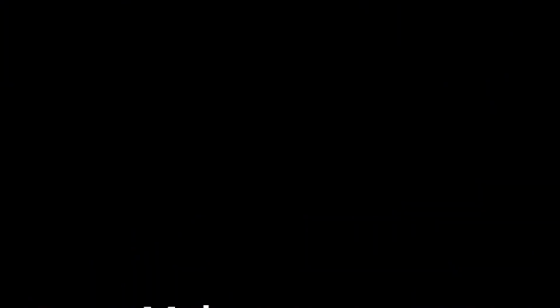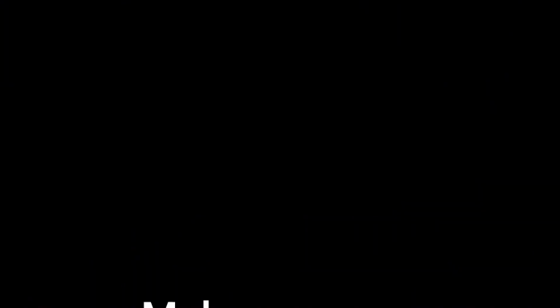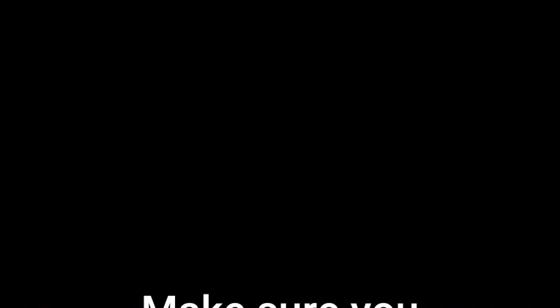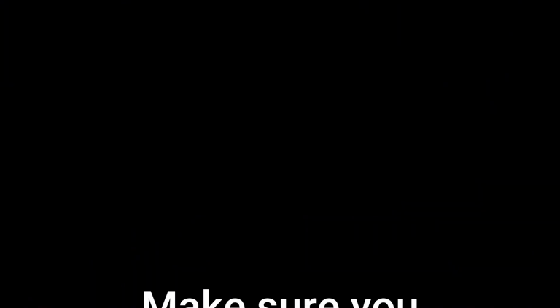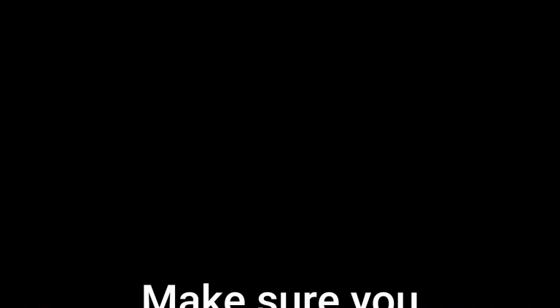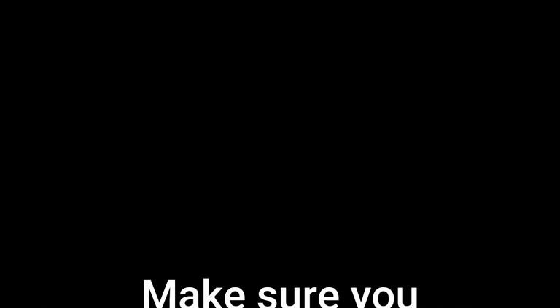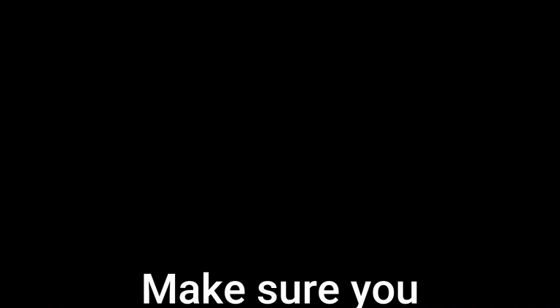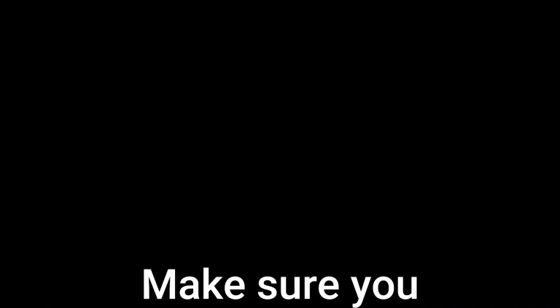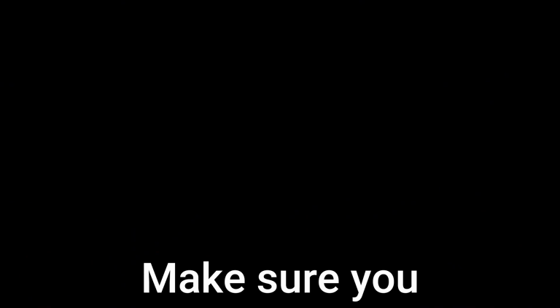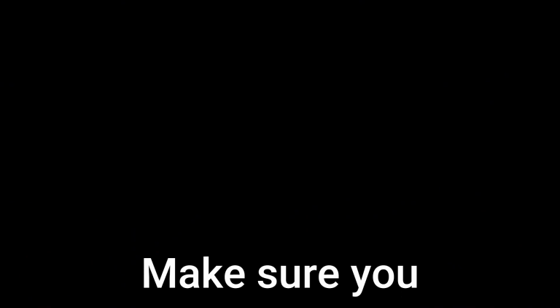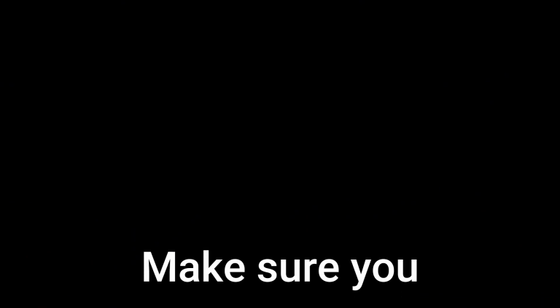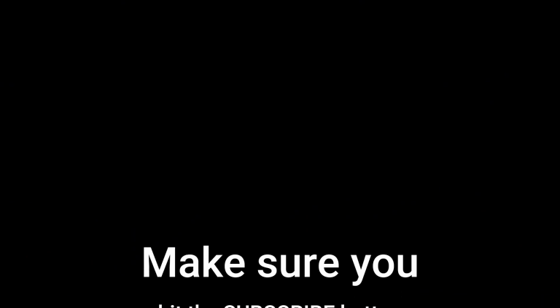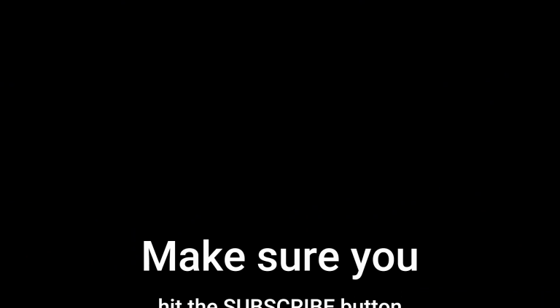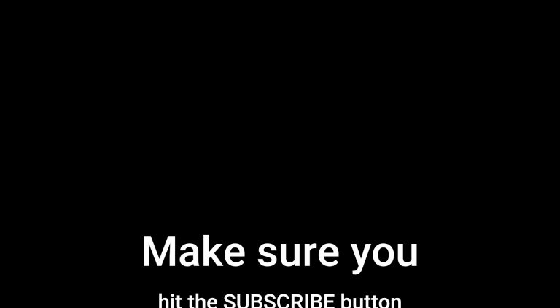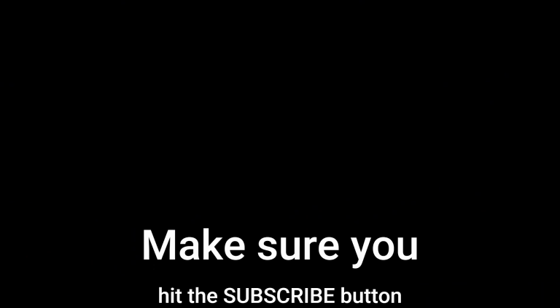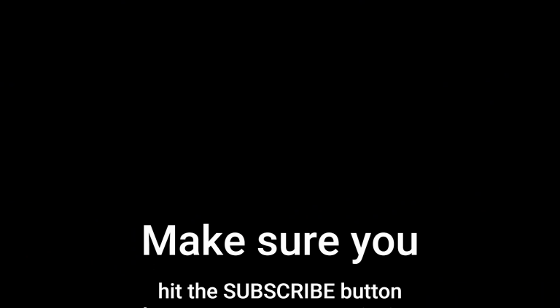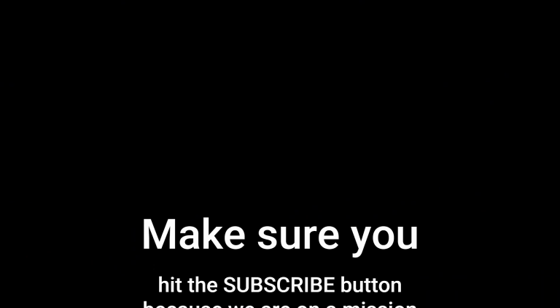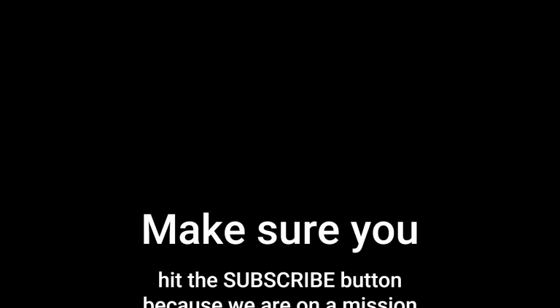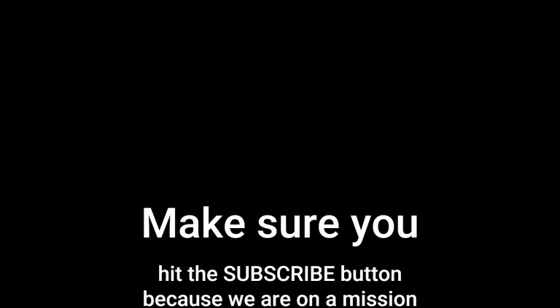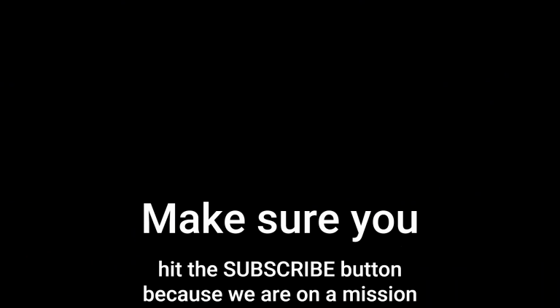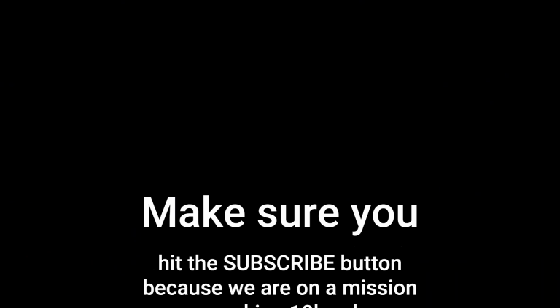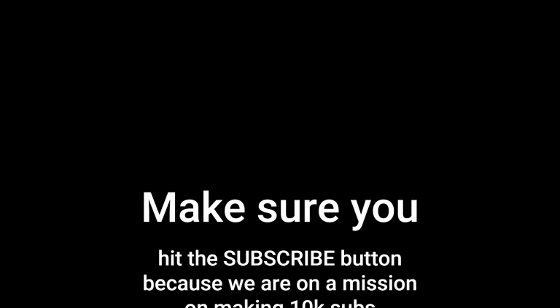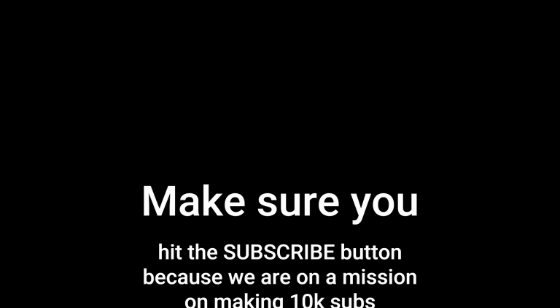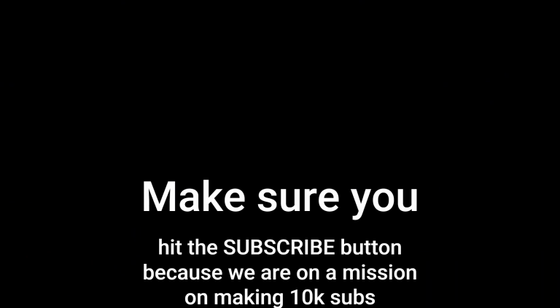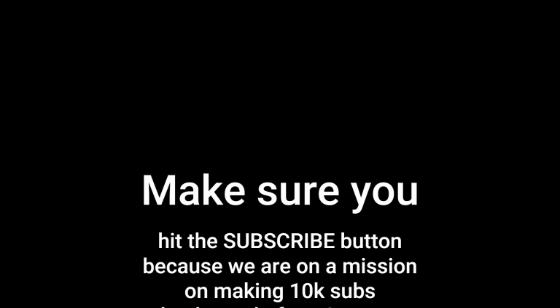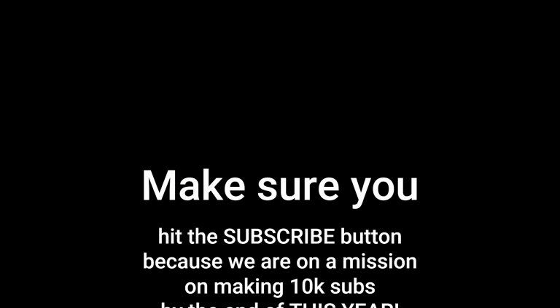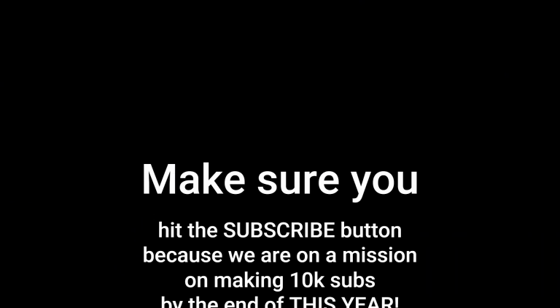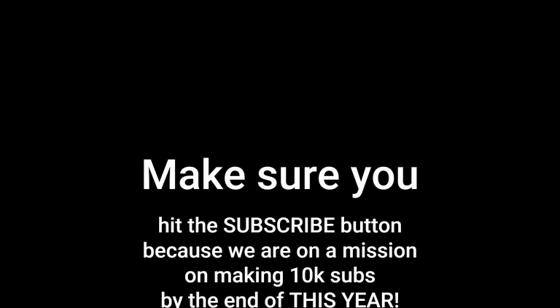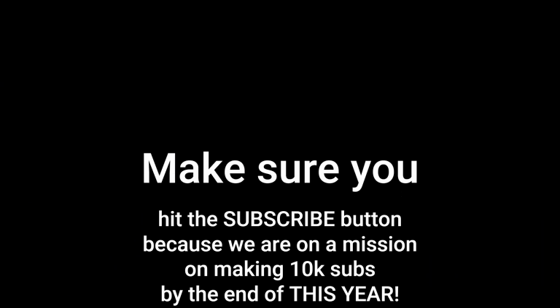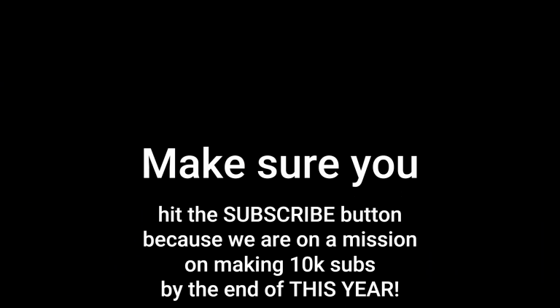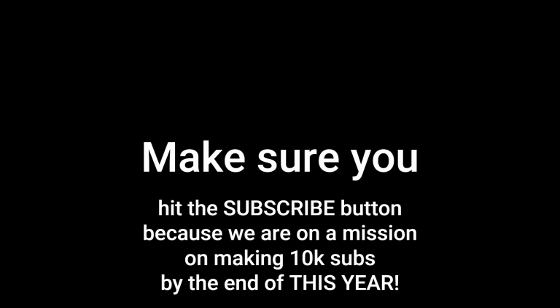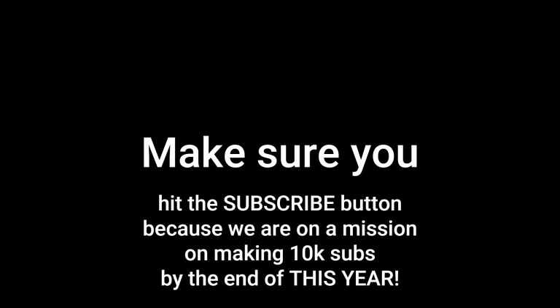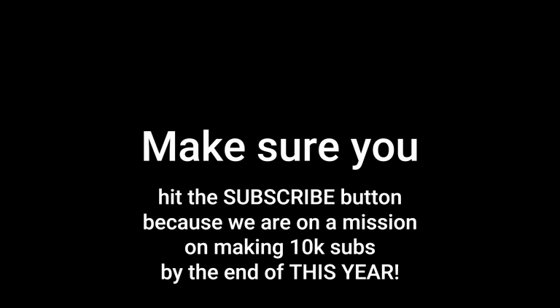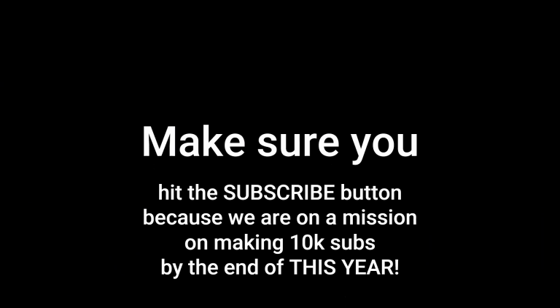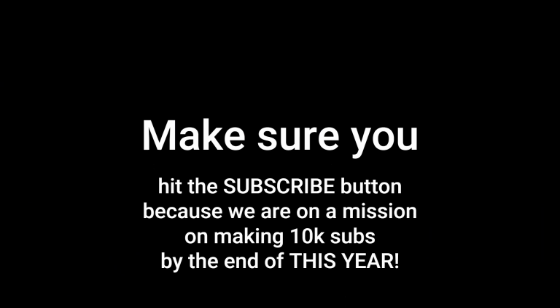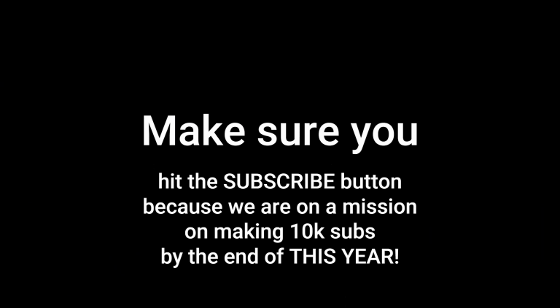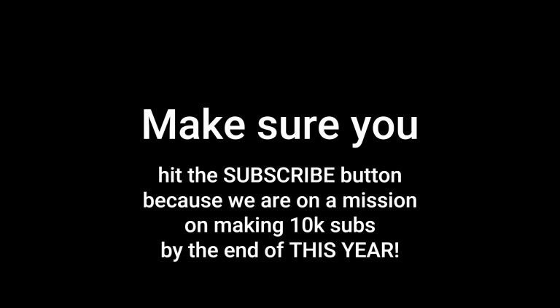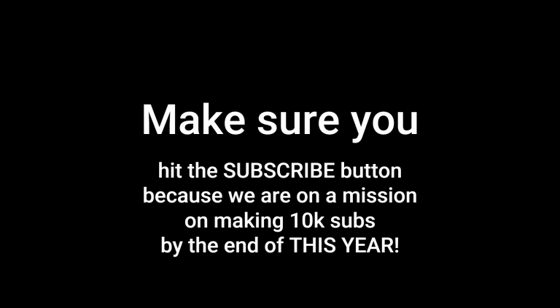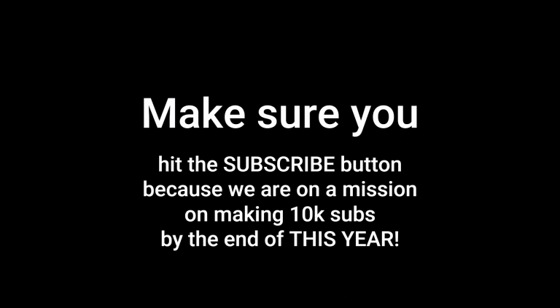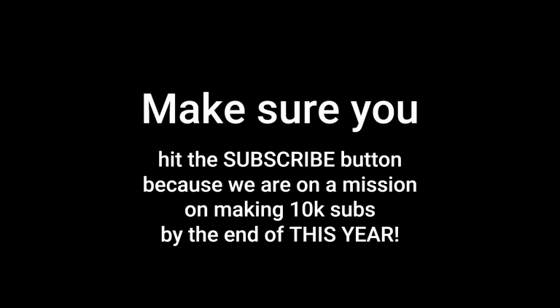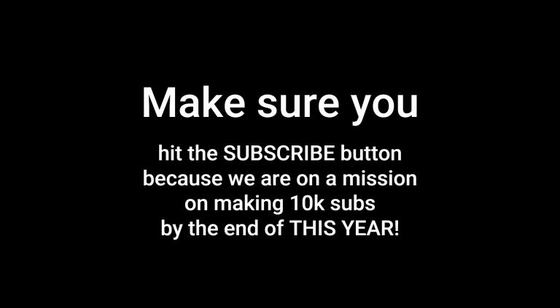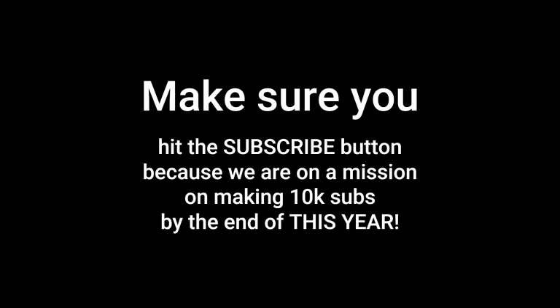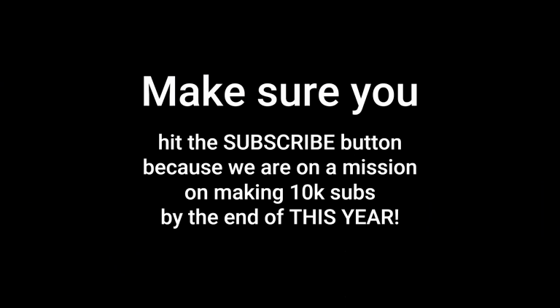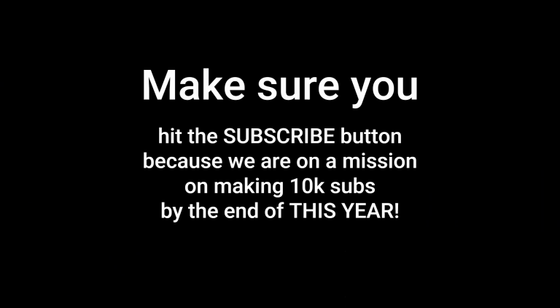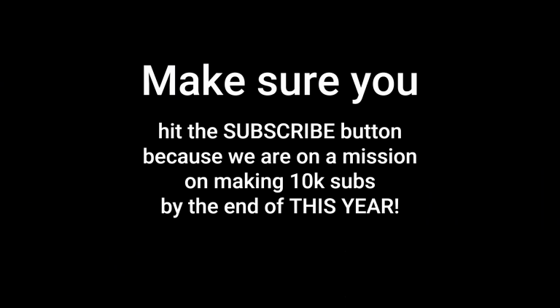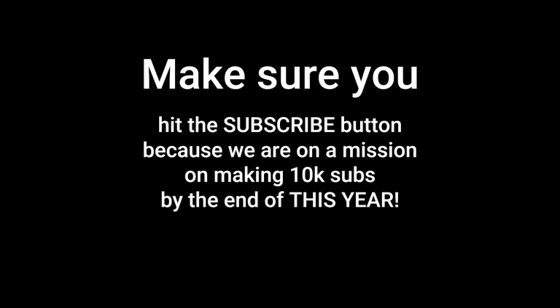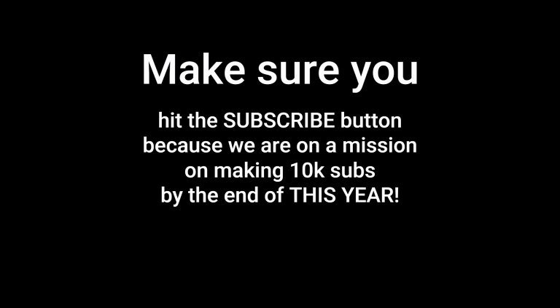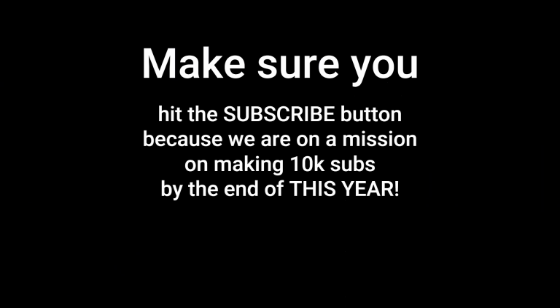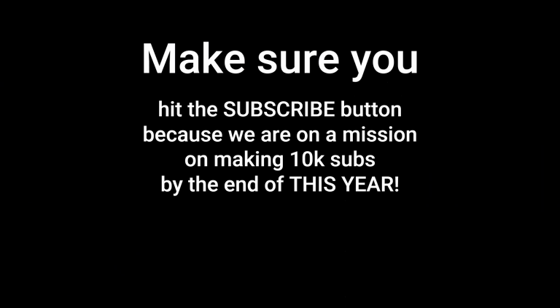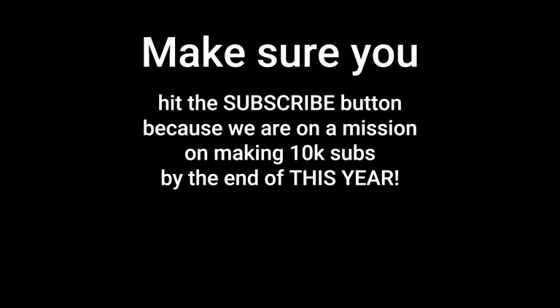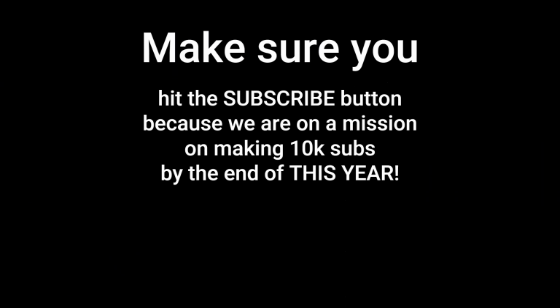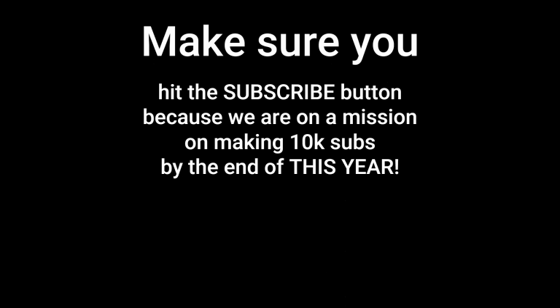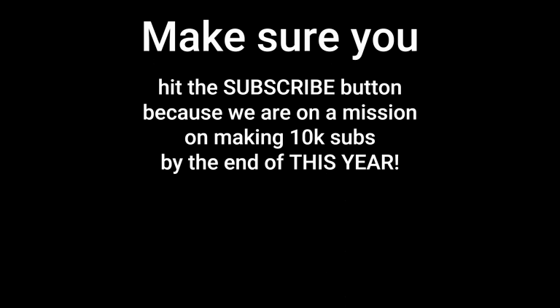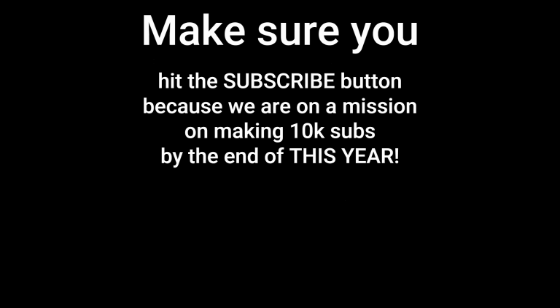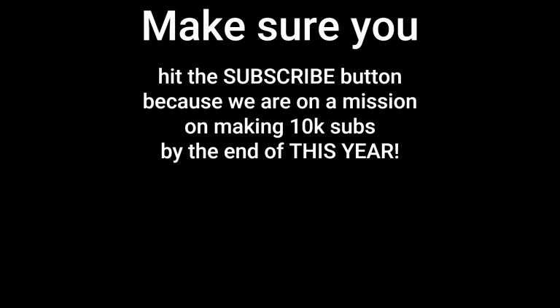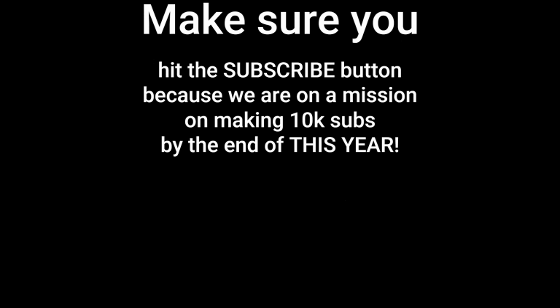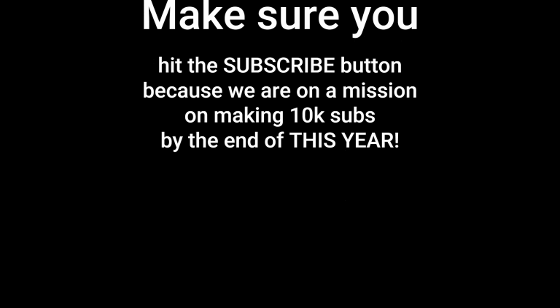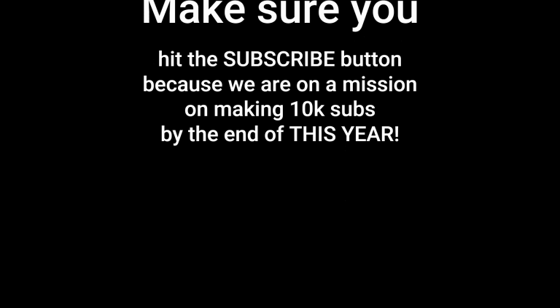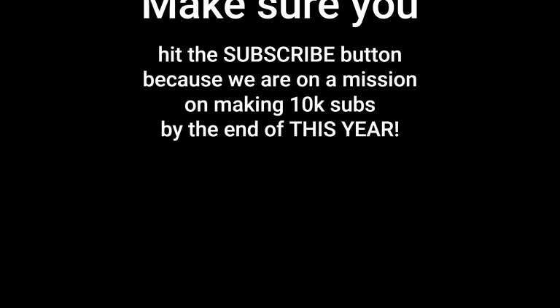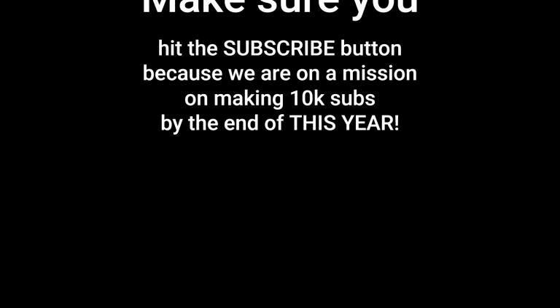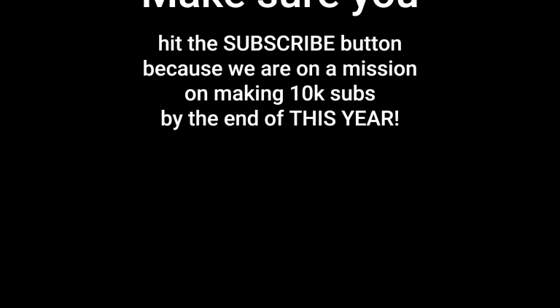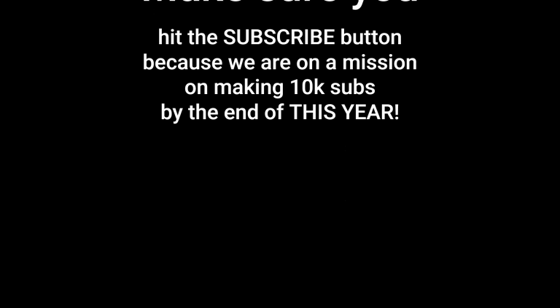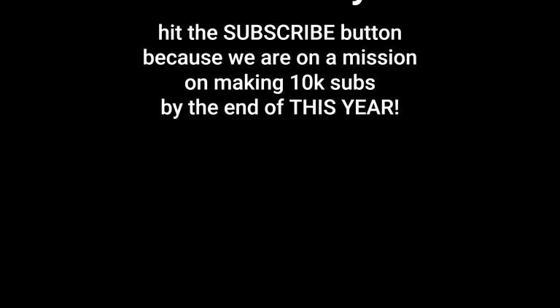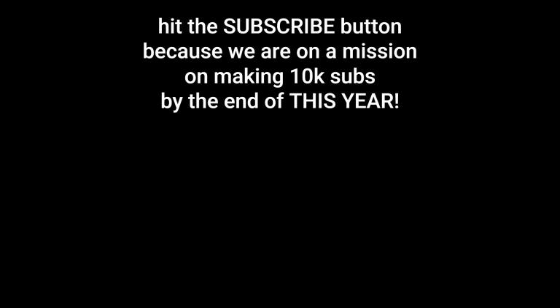Make sure you hit the subscribe button, because we are on a mission of reaching 10,000 subscribers by the end of this year.